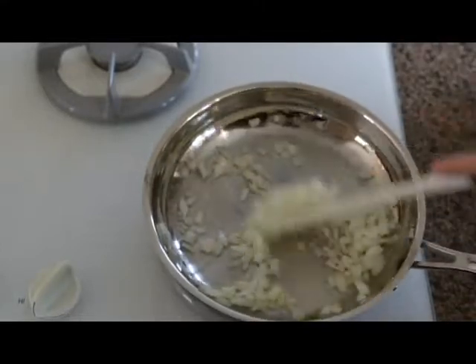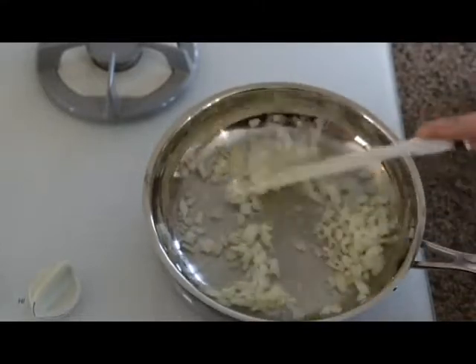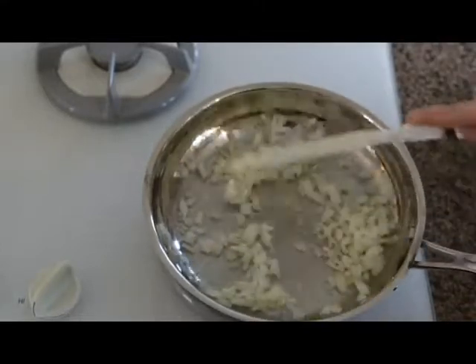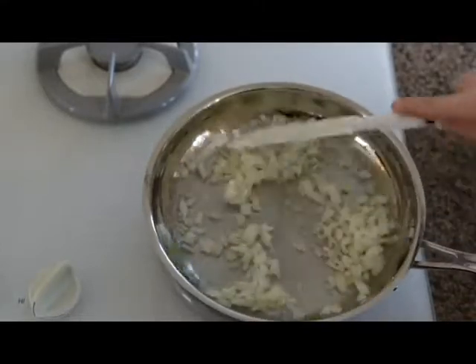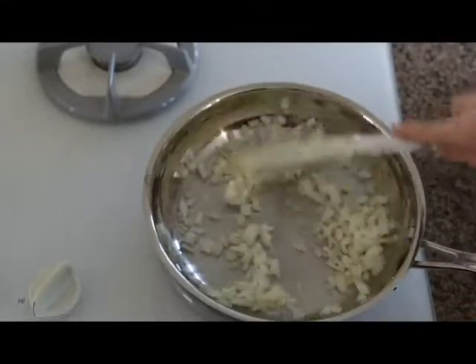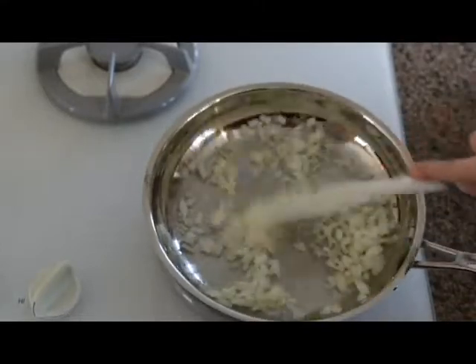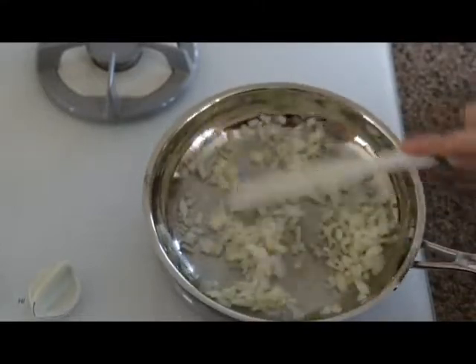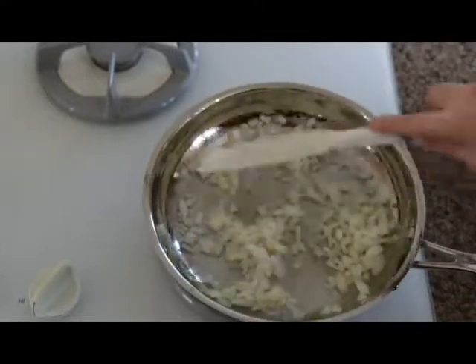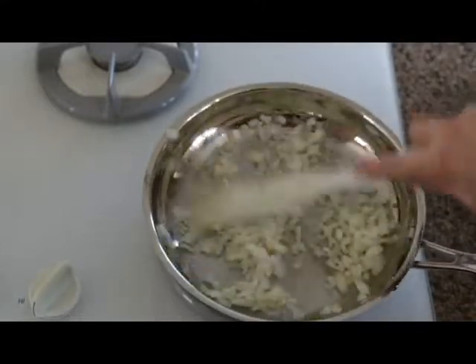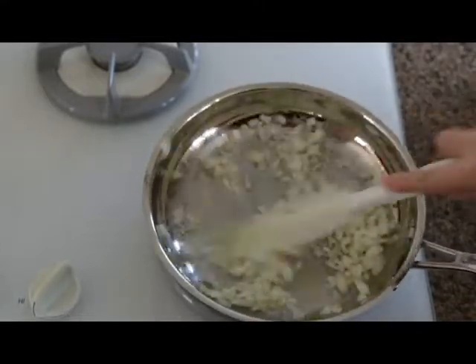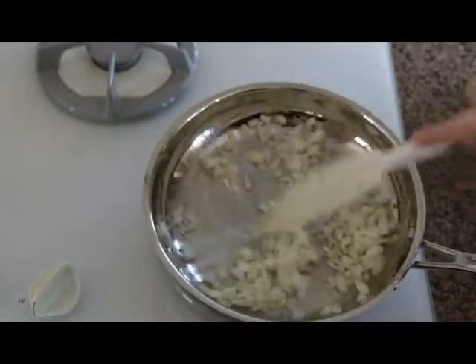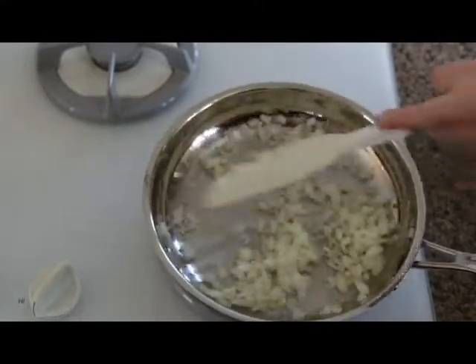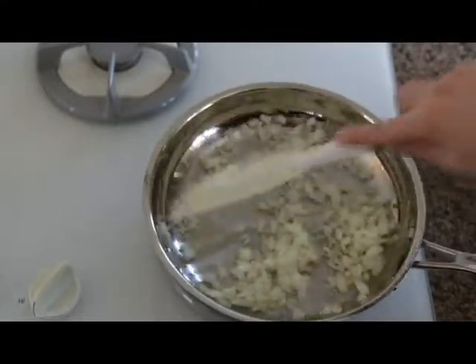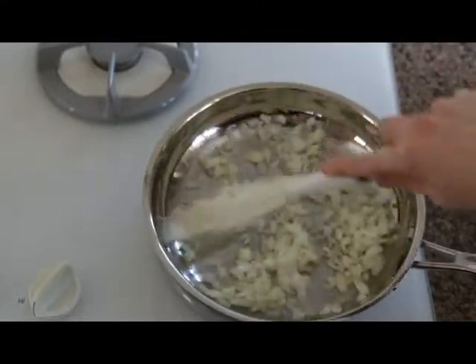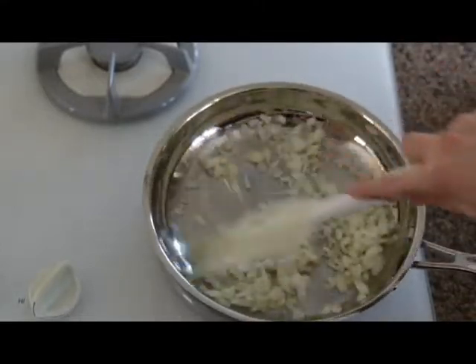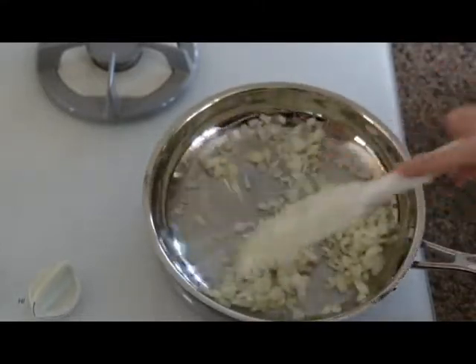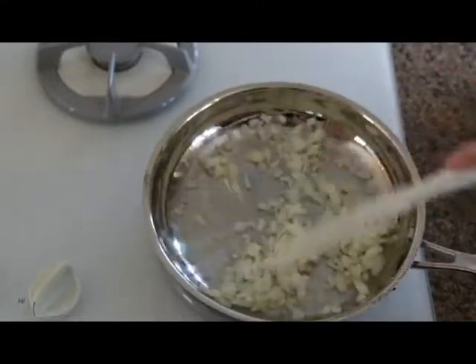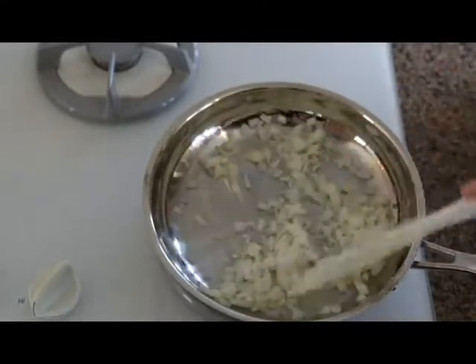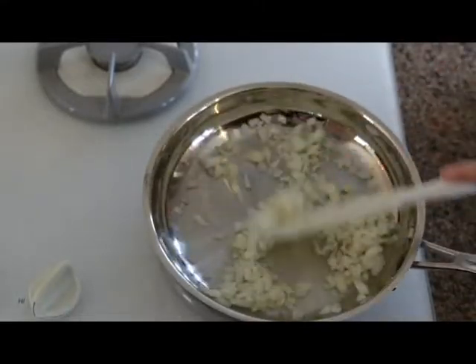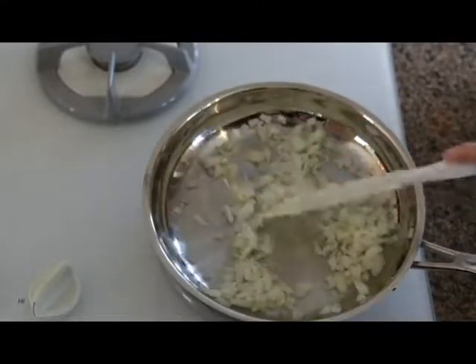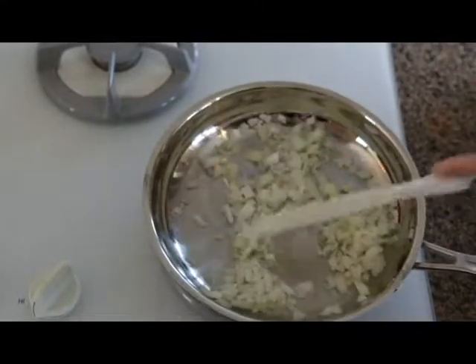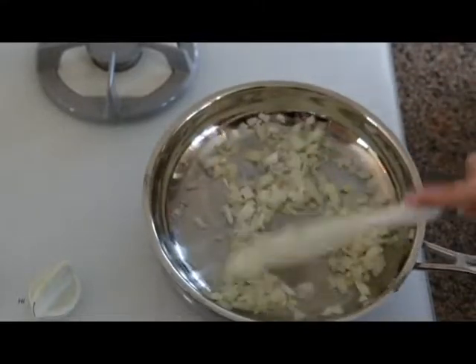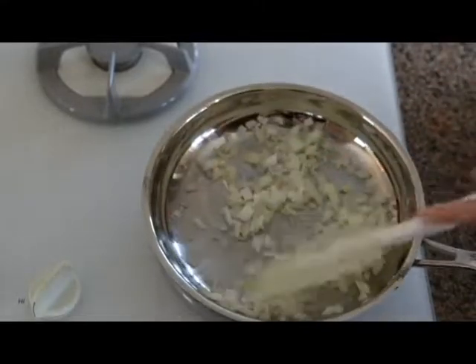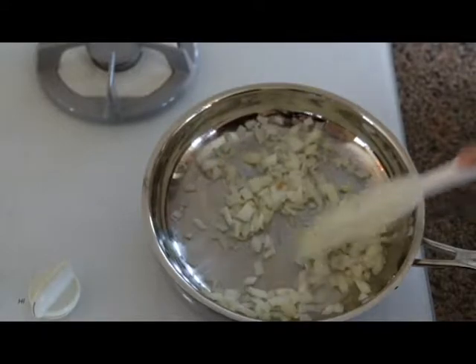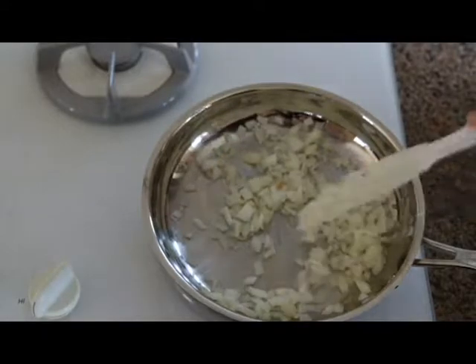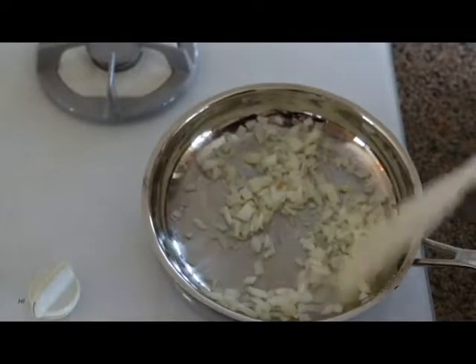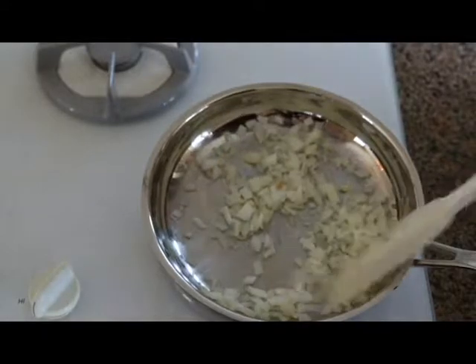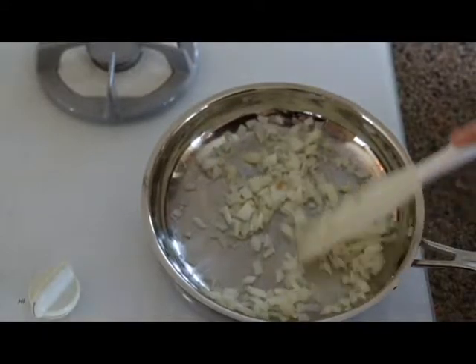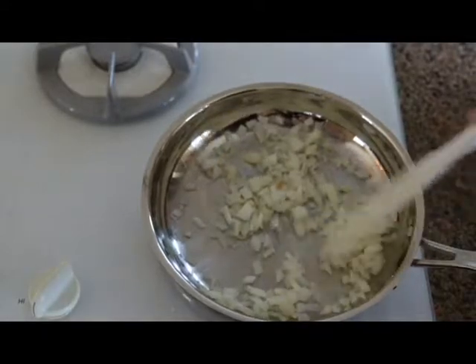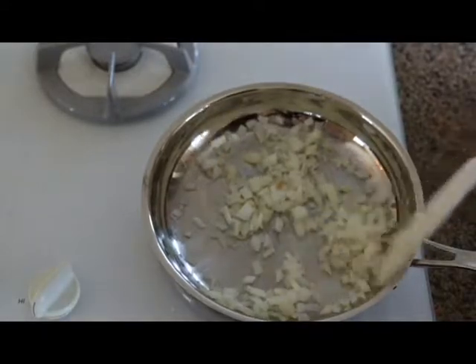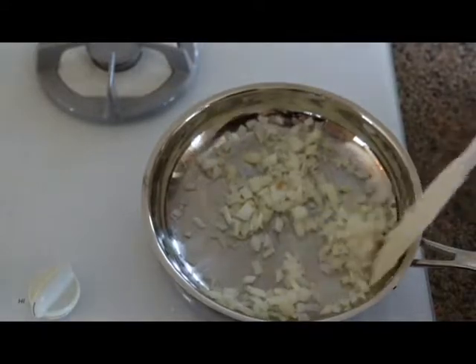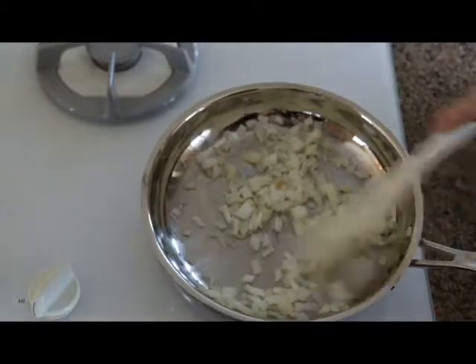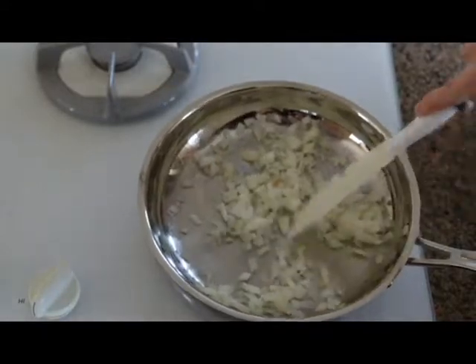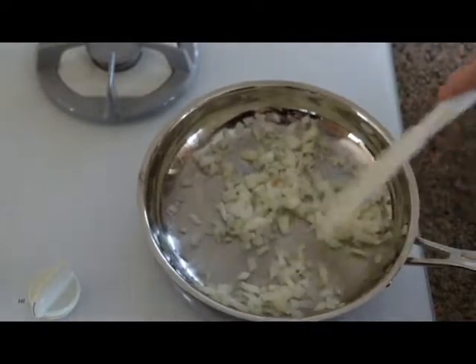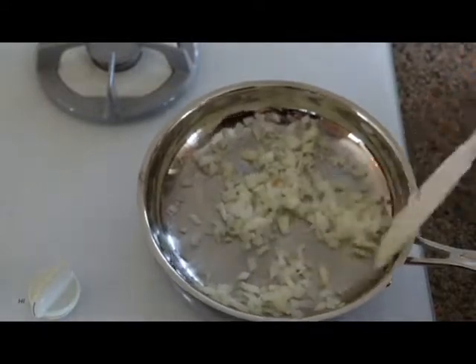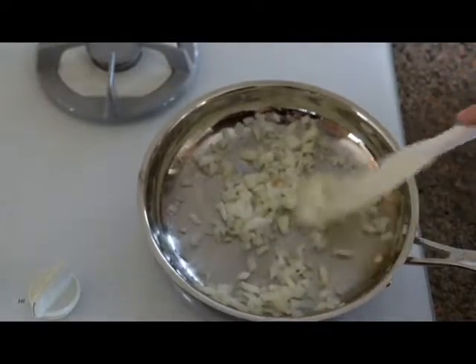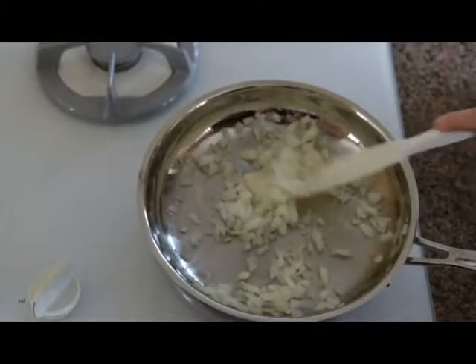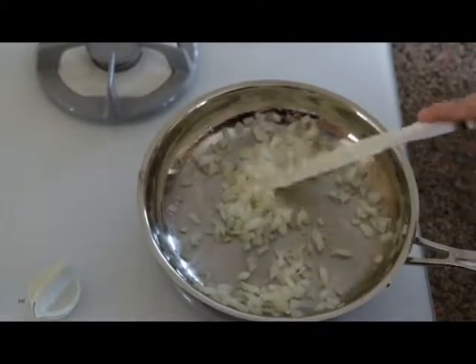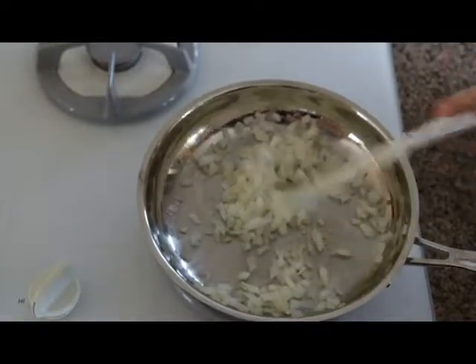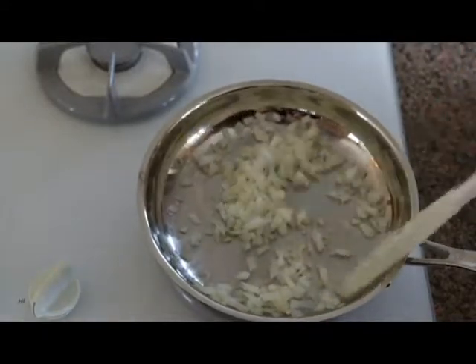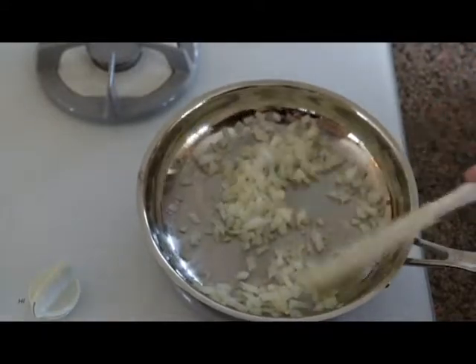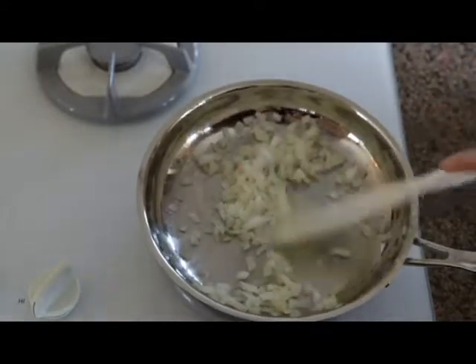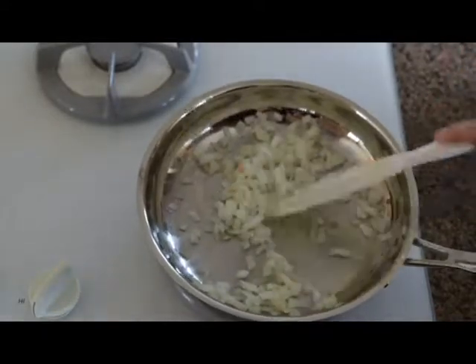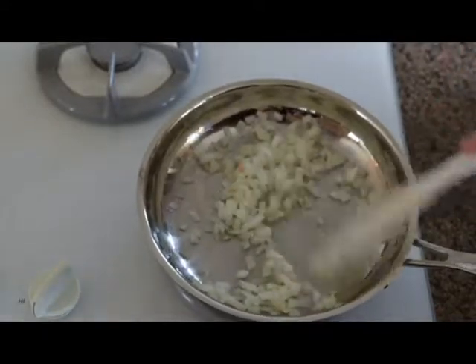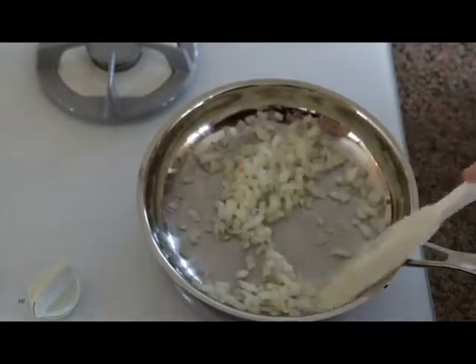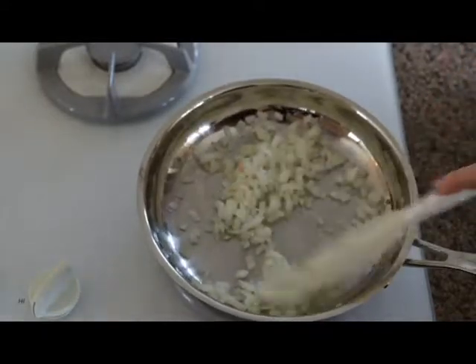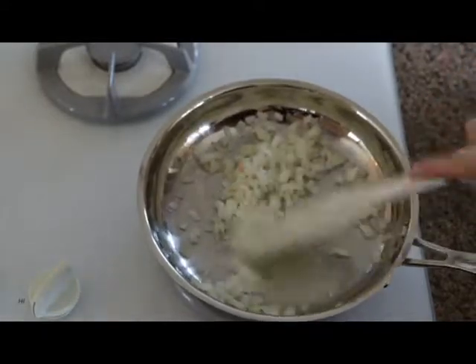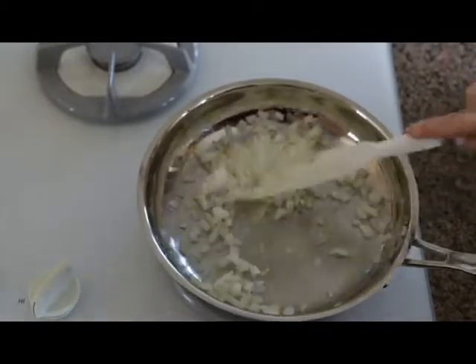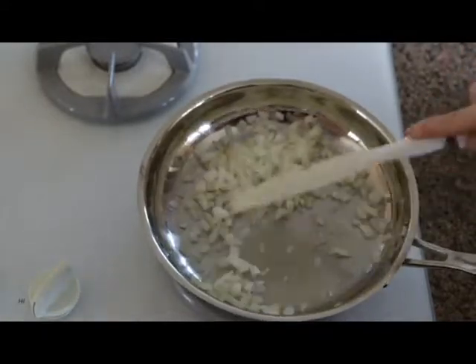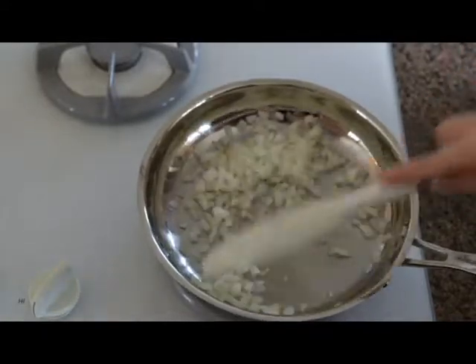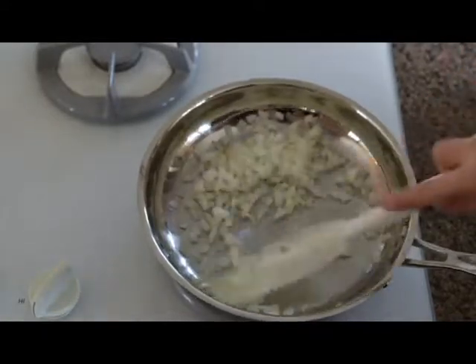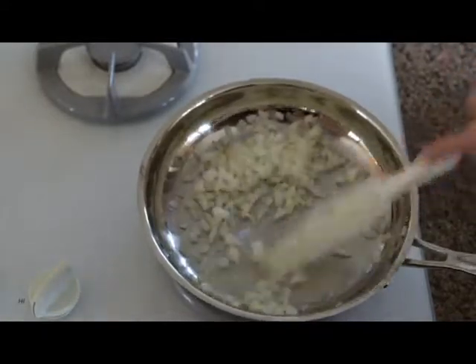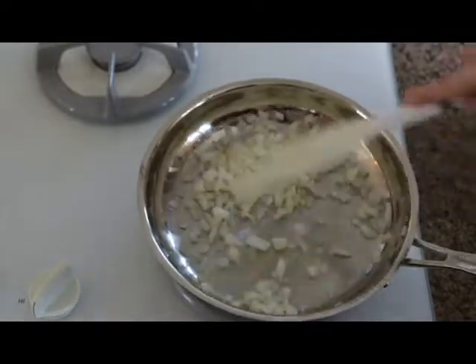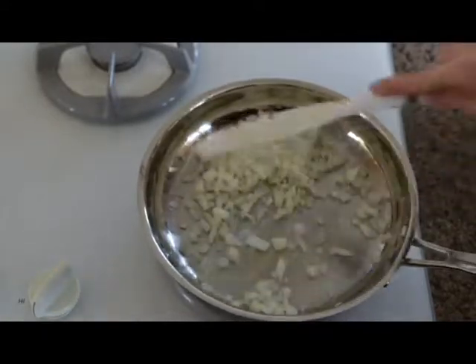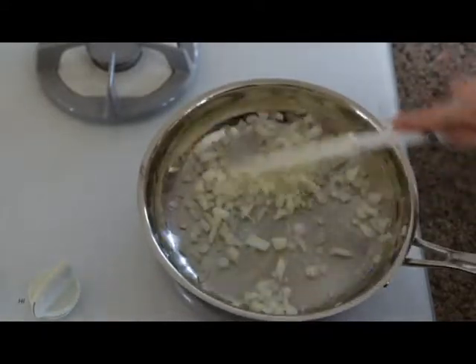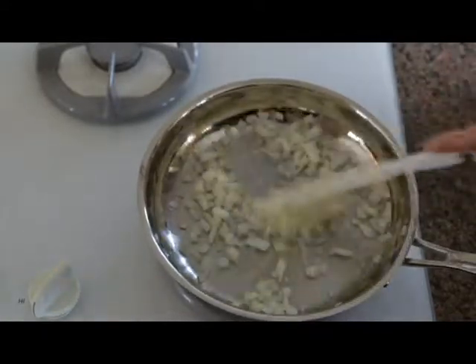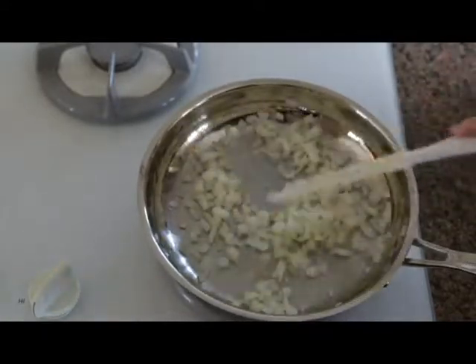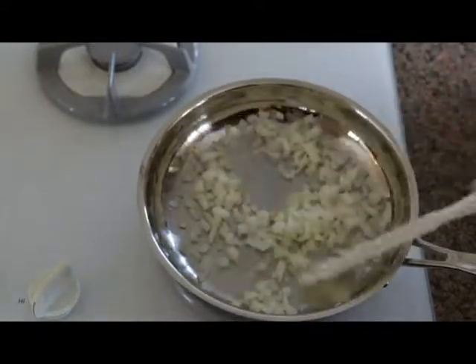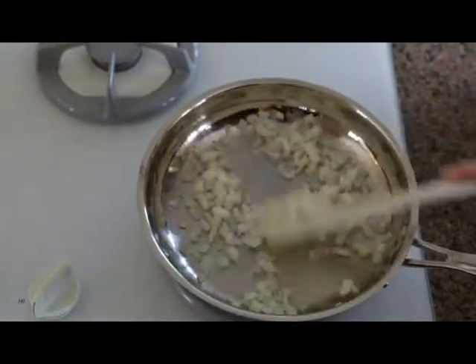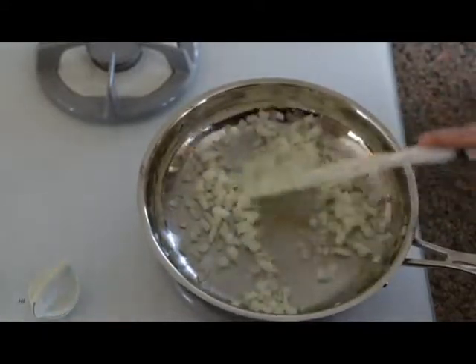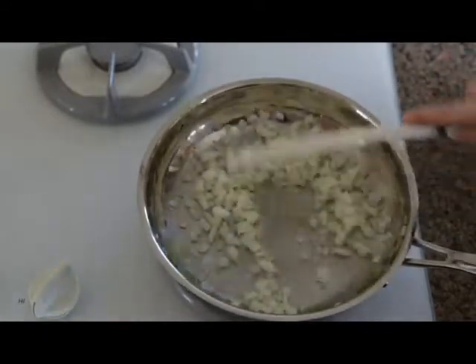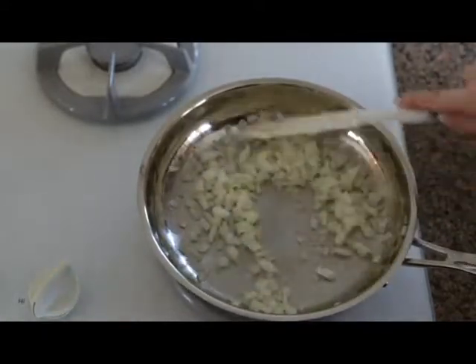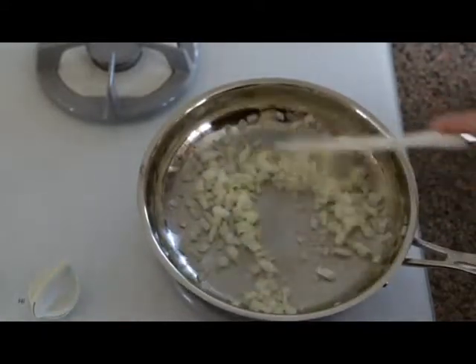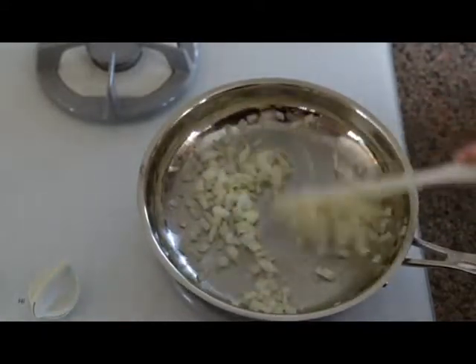No oil is needed. If the onions start sticking, you can either add a little water or vegetable broth.